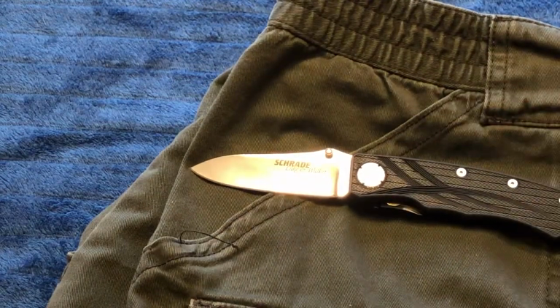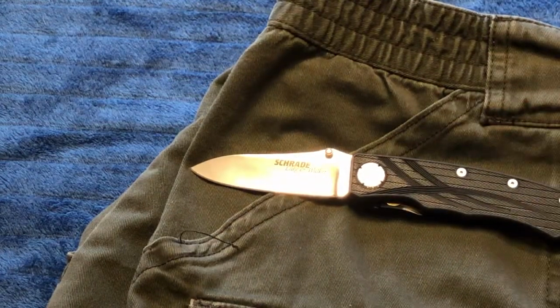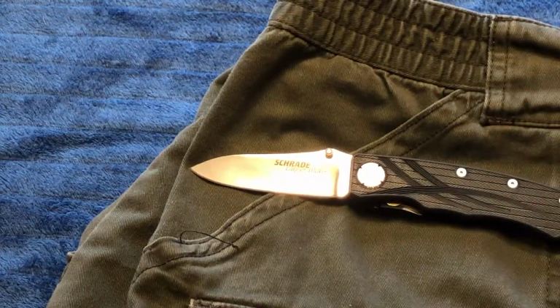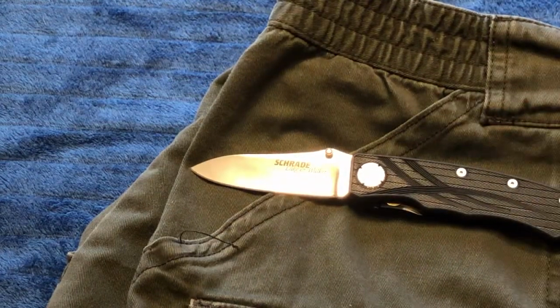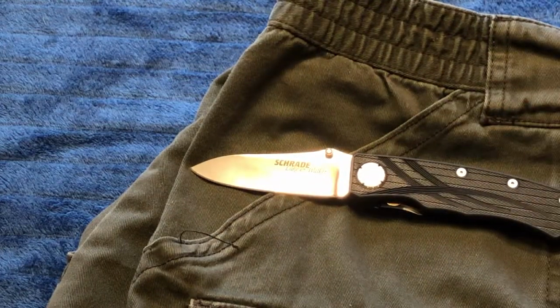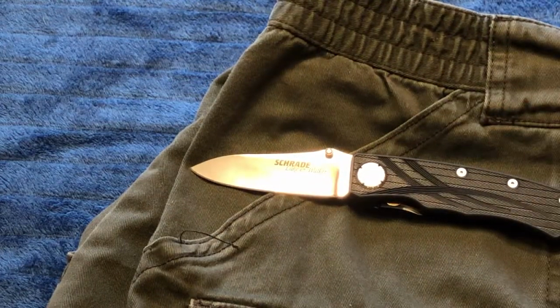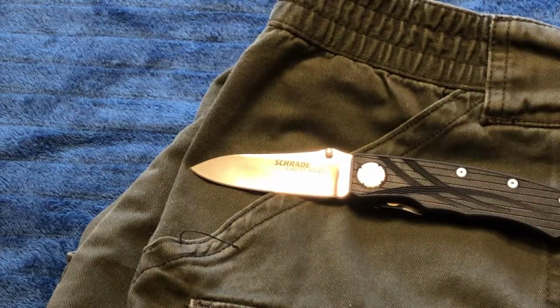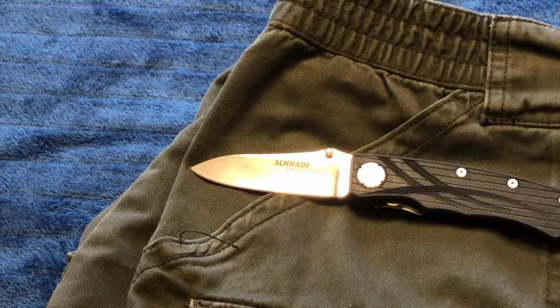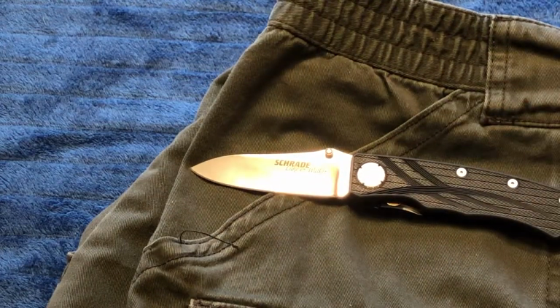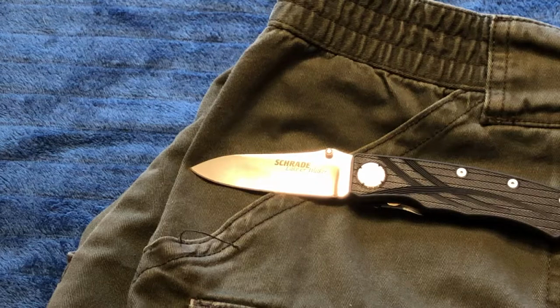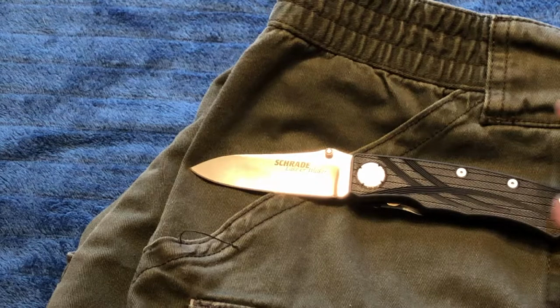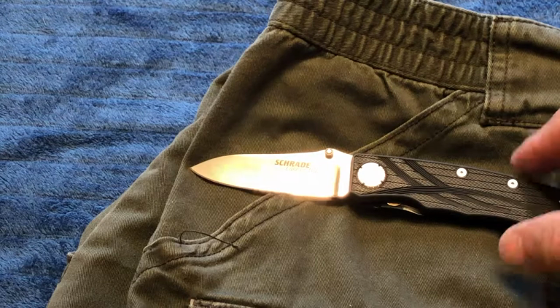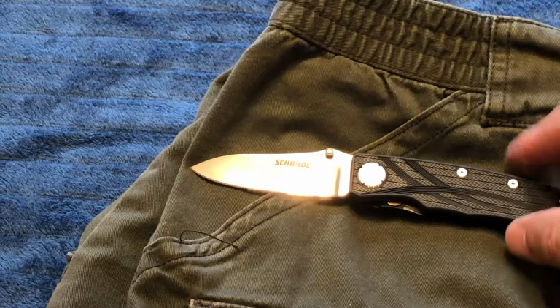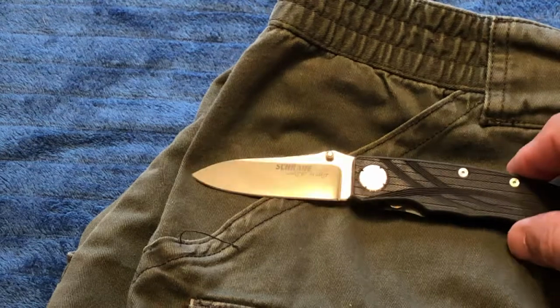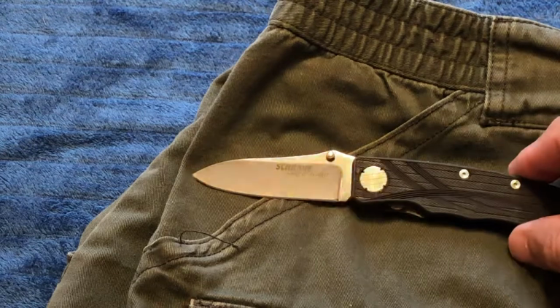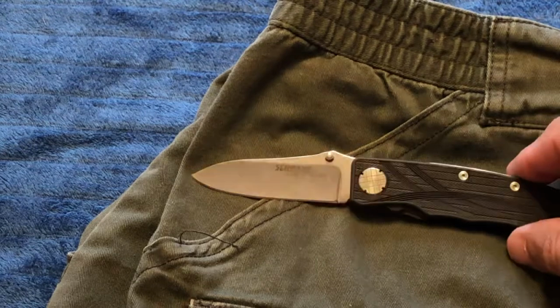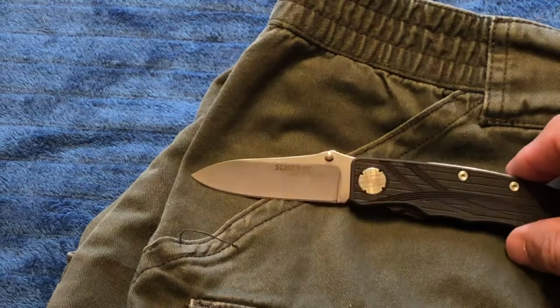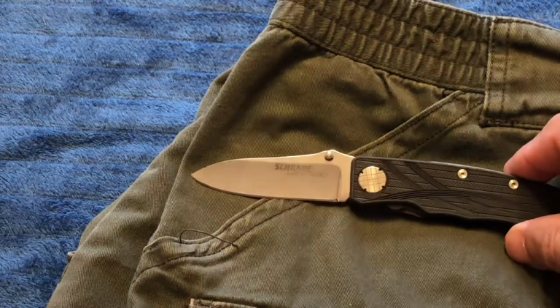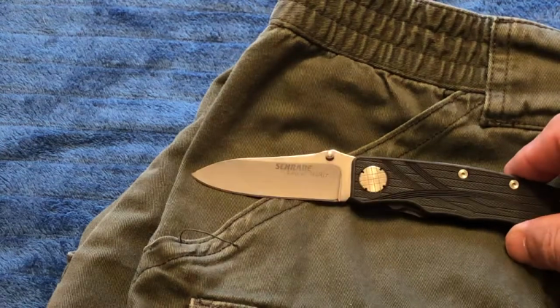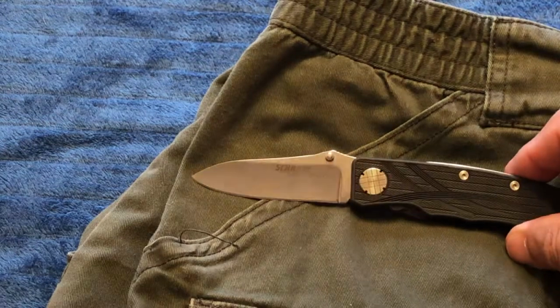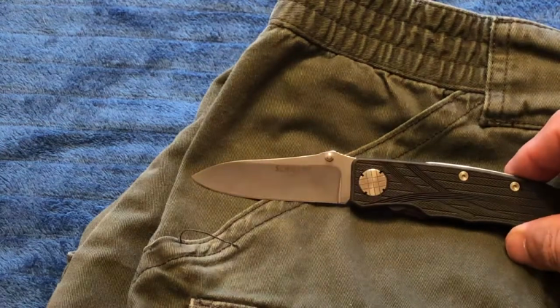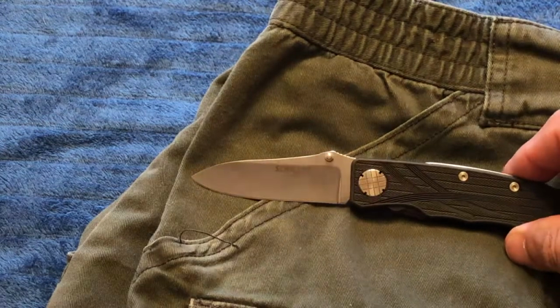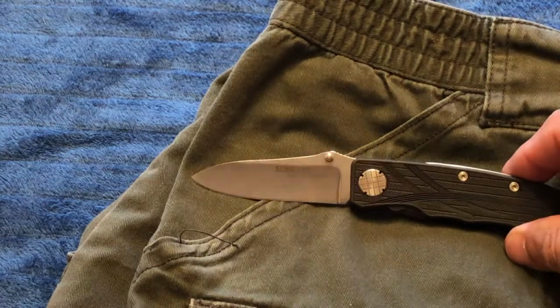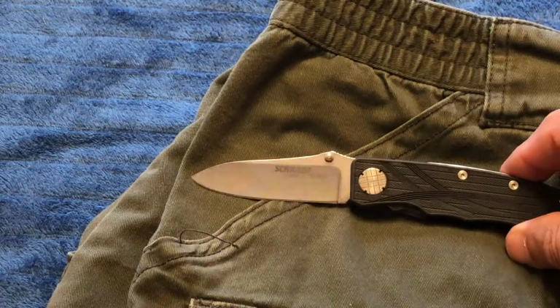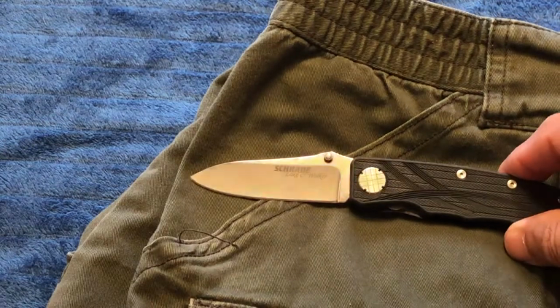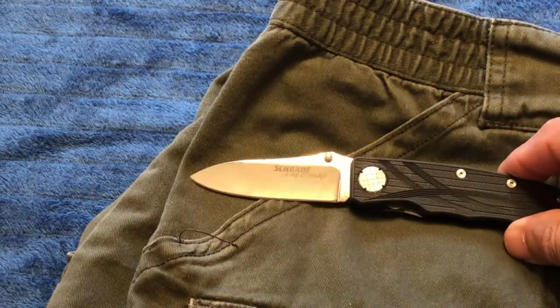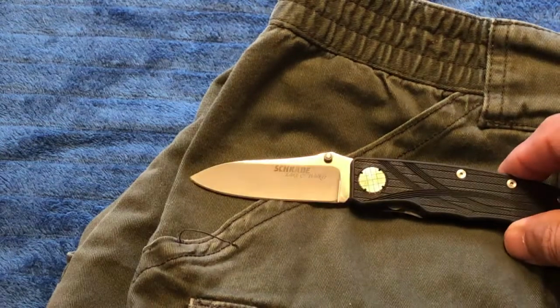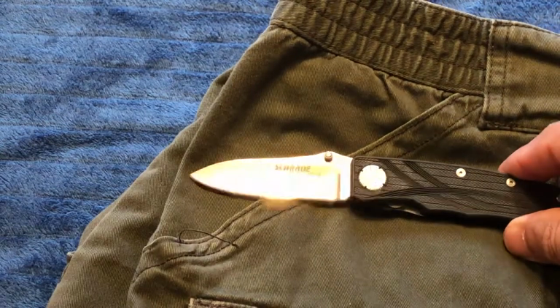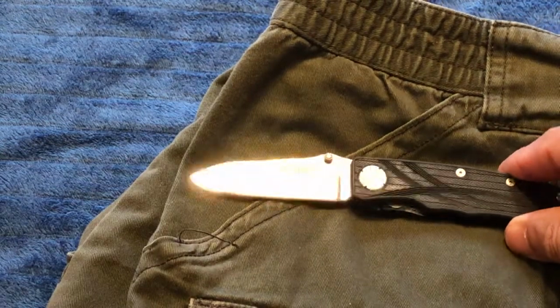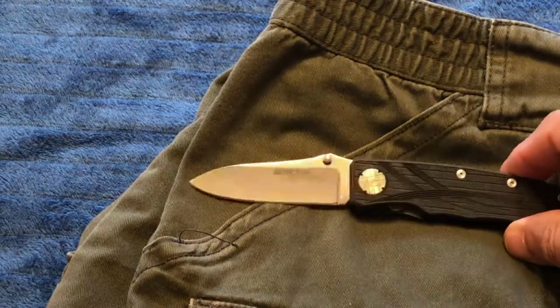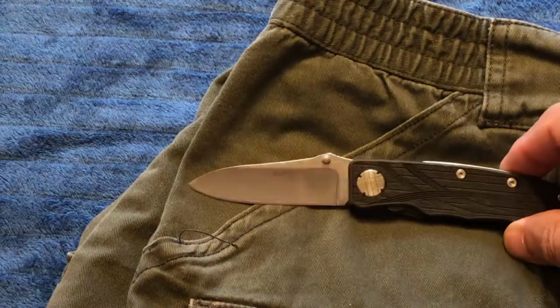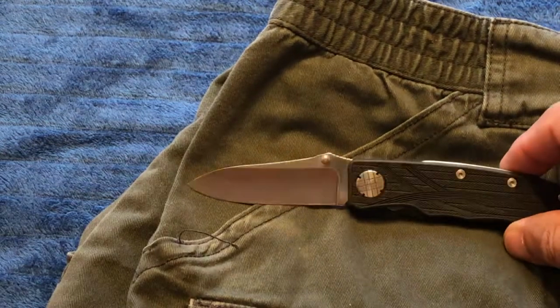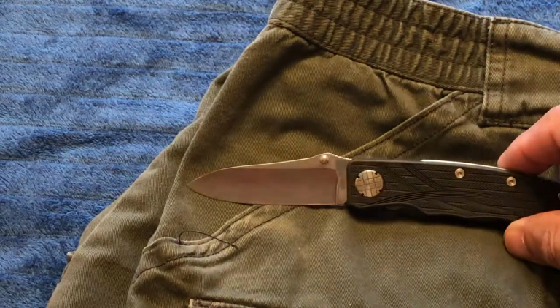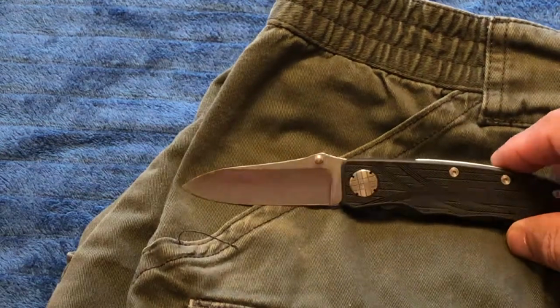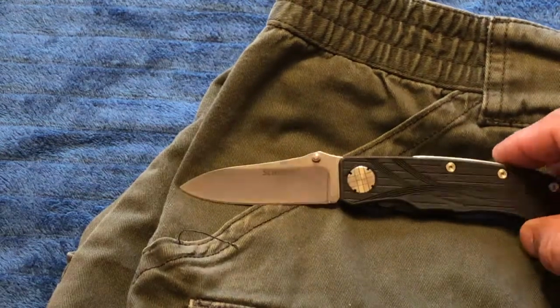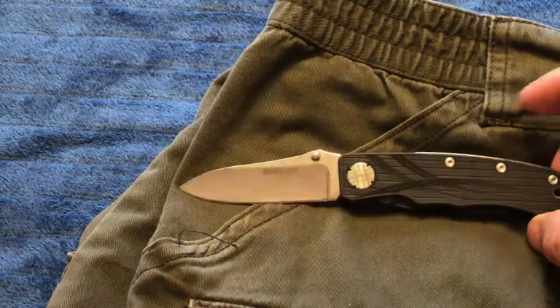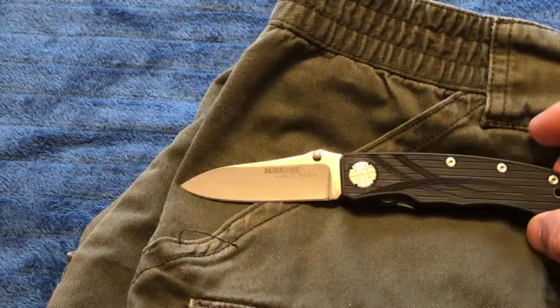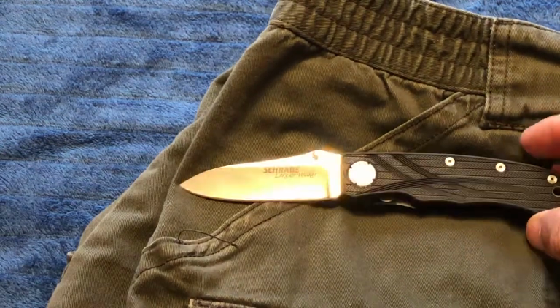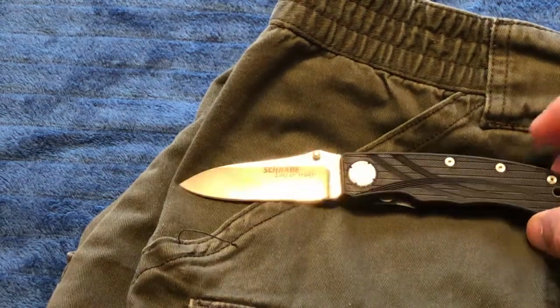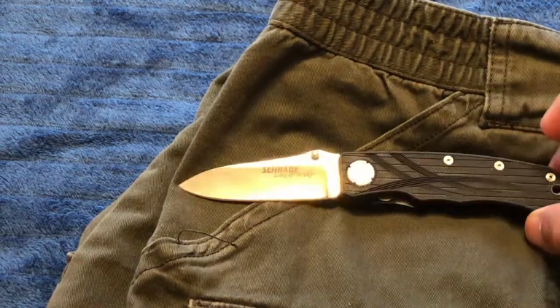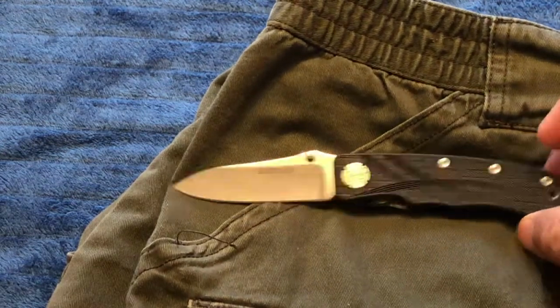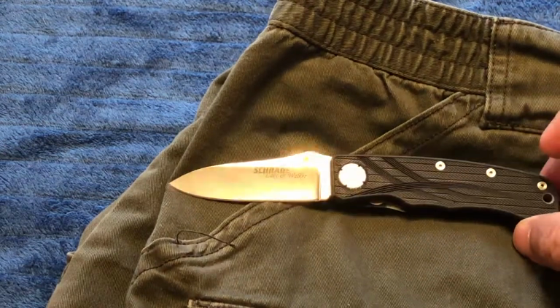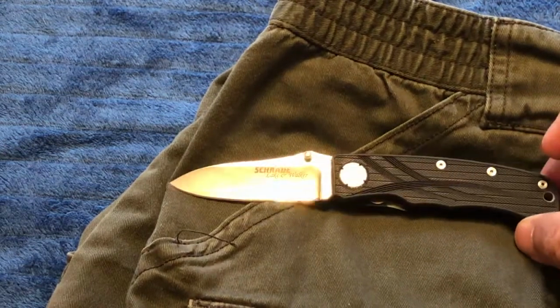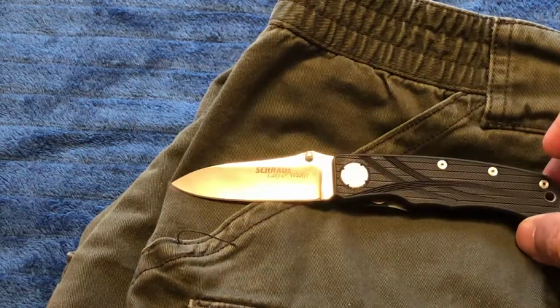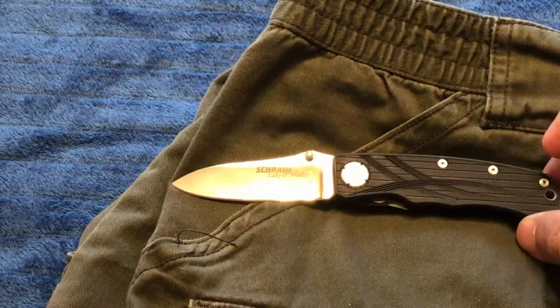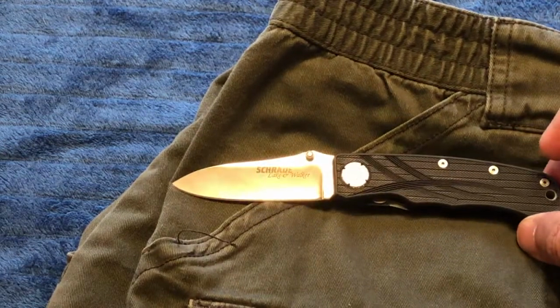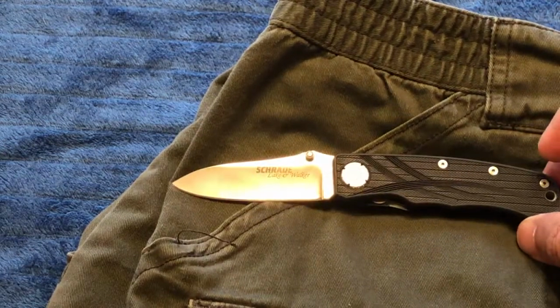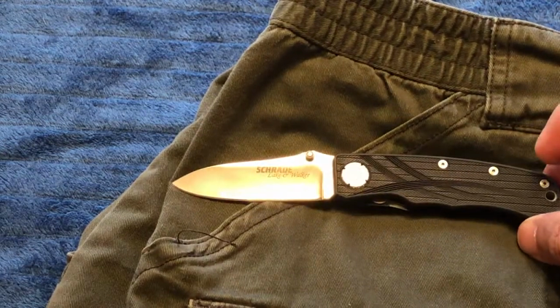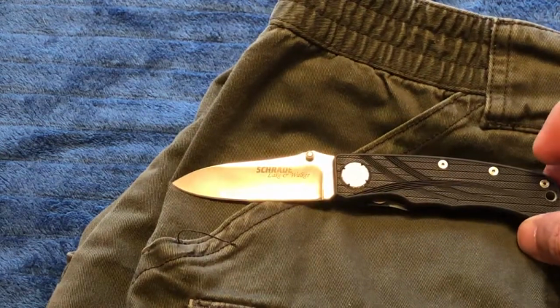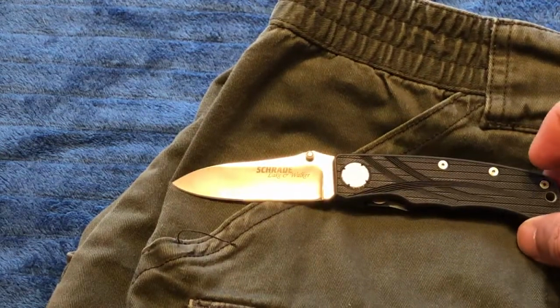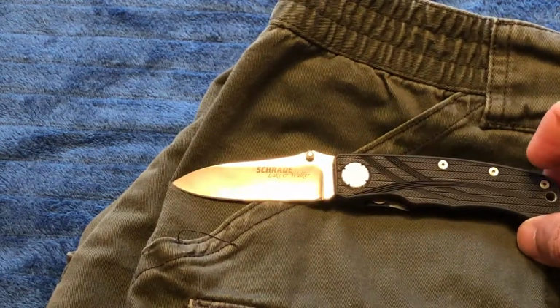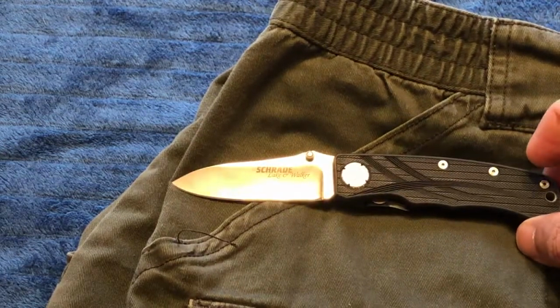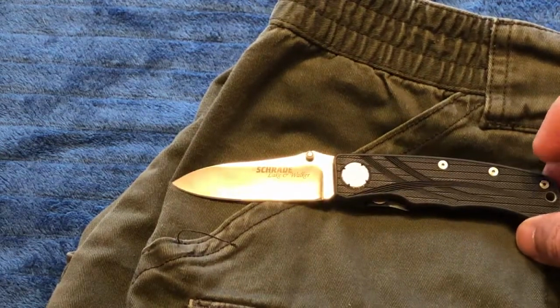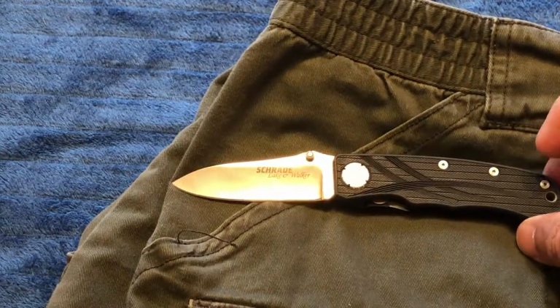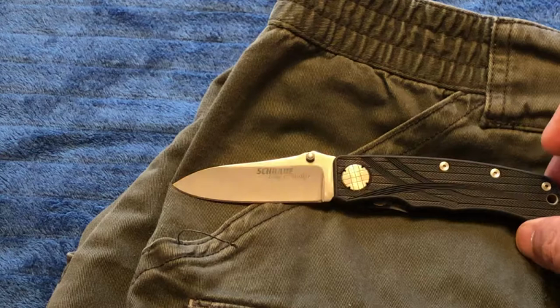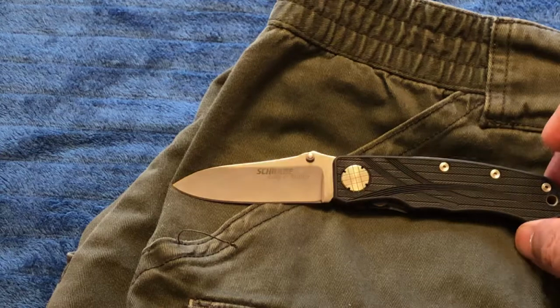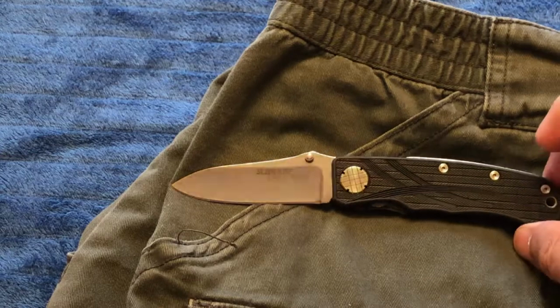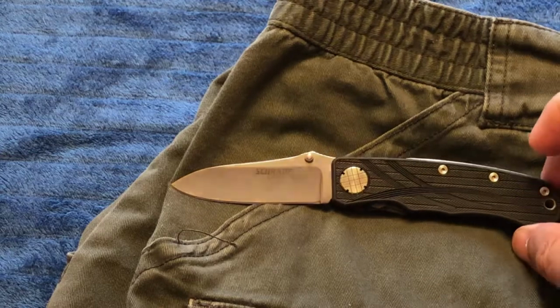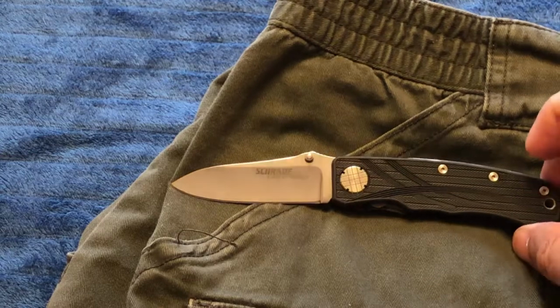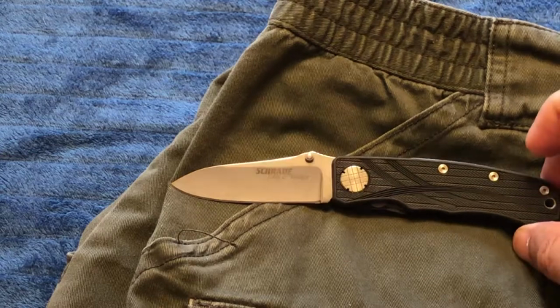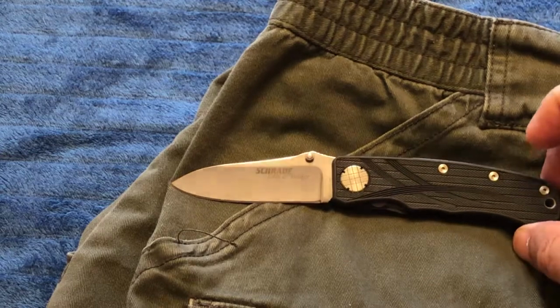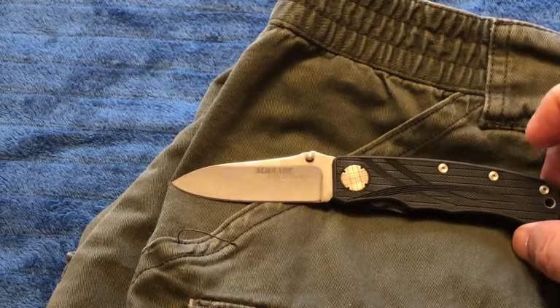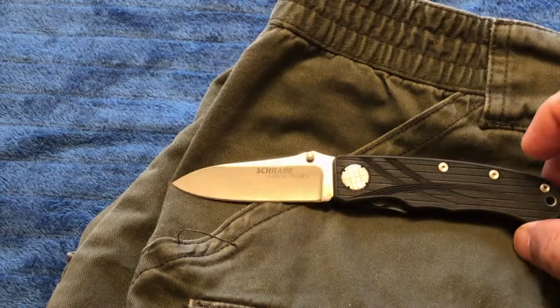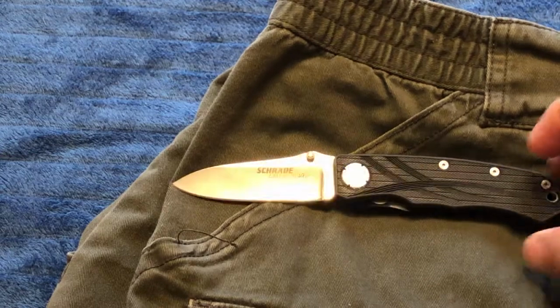That's the information I have on the Schrade Lake and Walker knife. Thank you for your time.